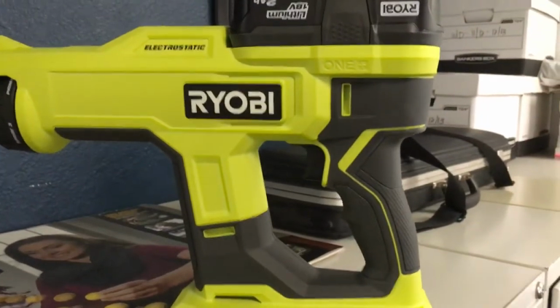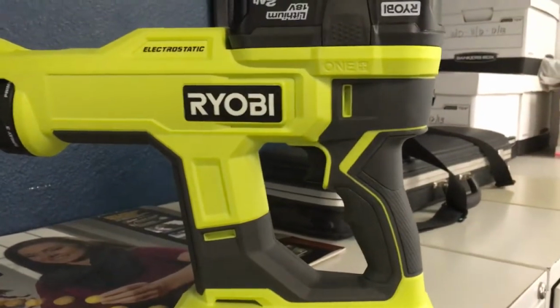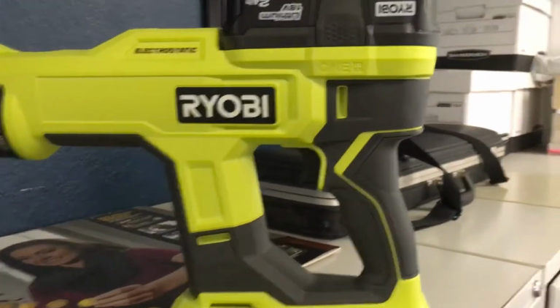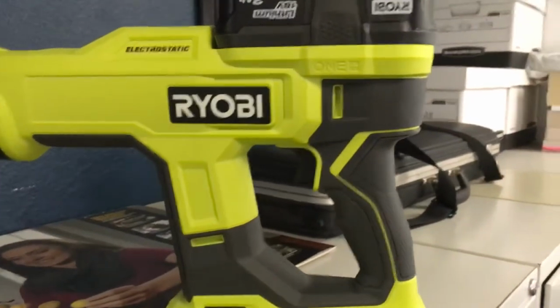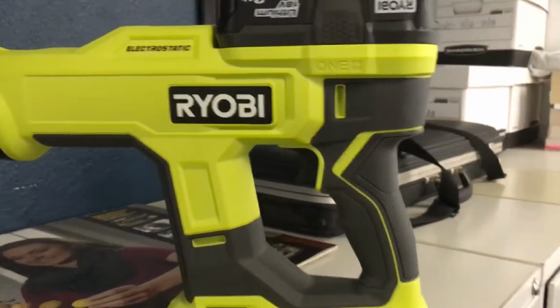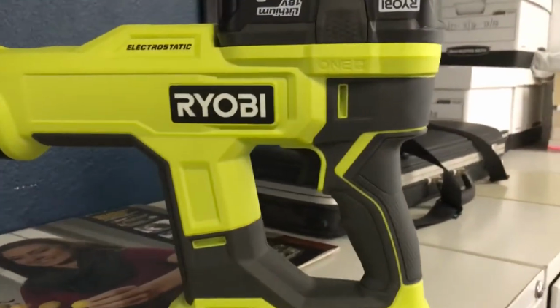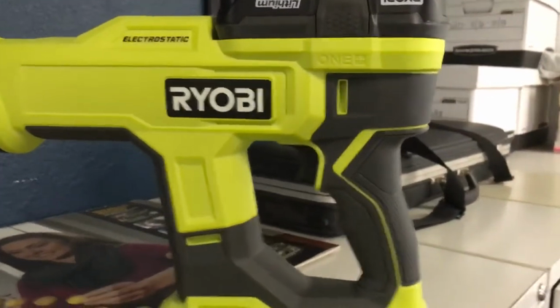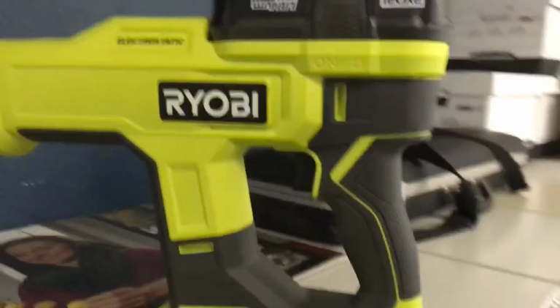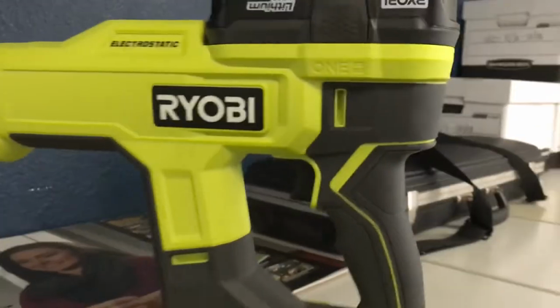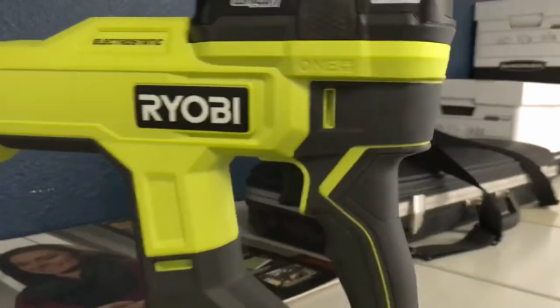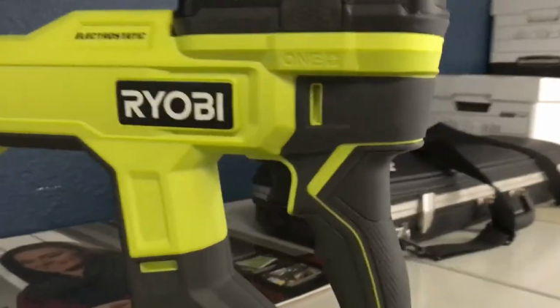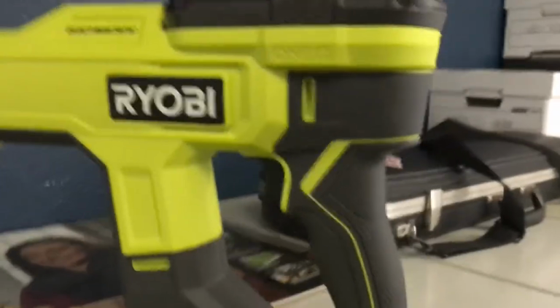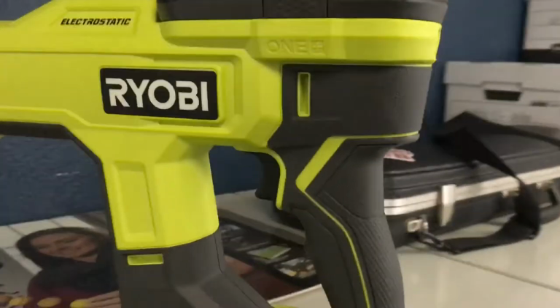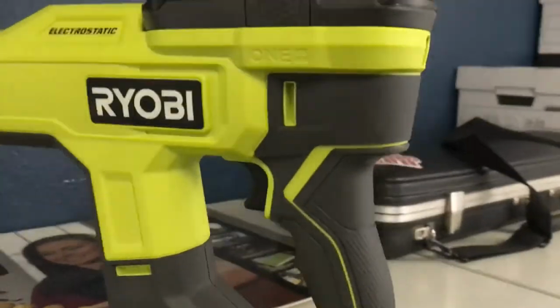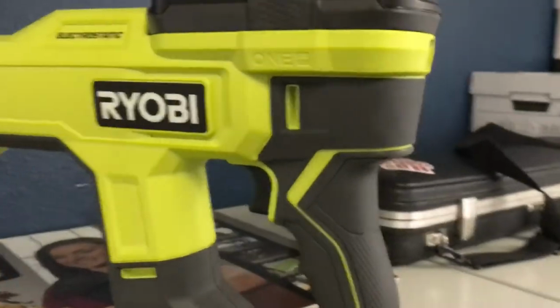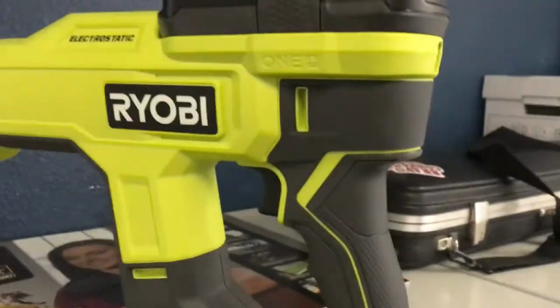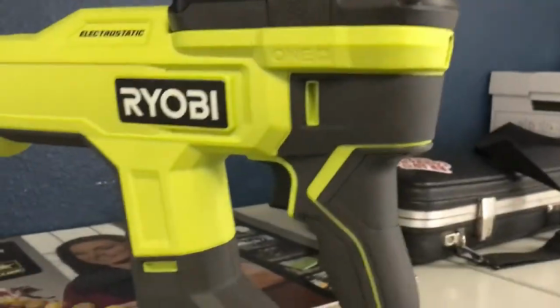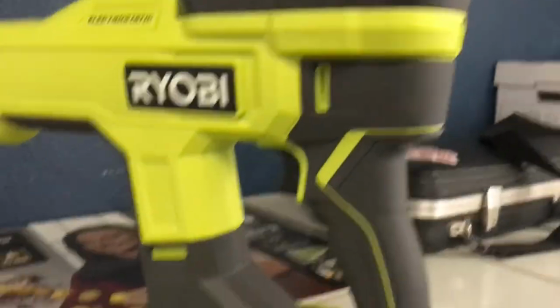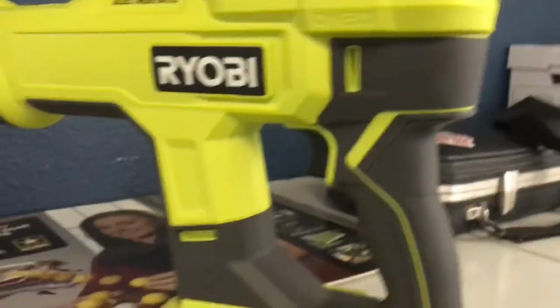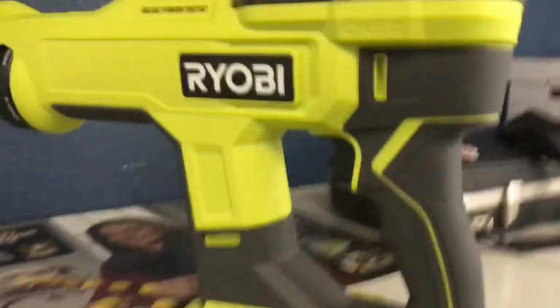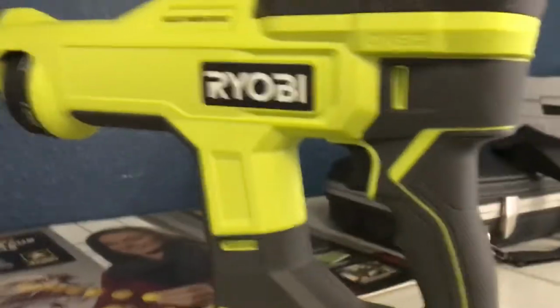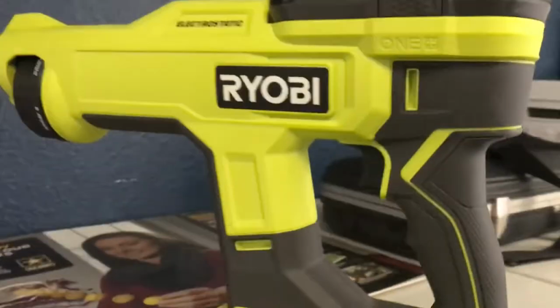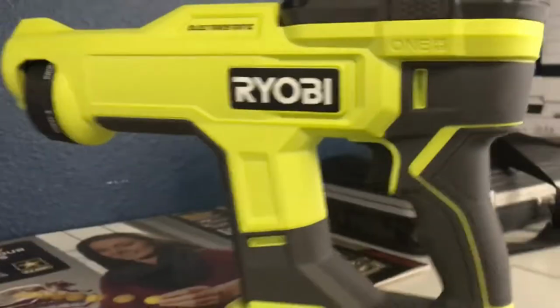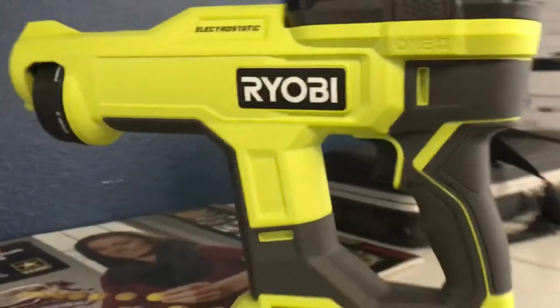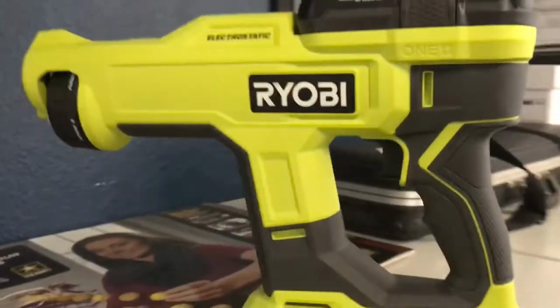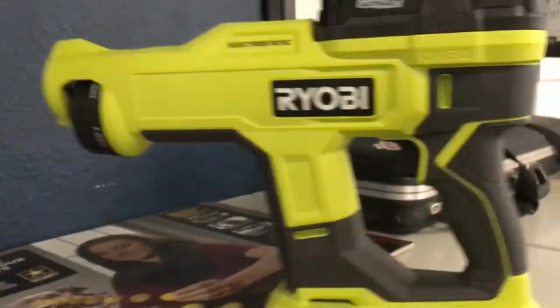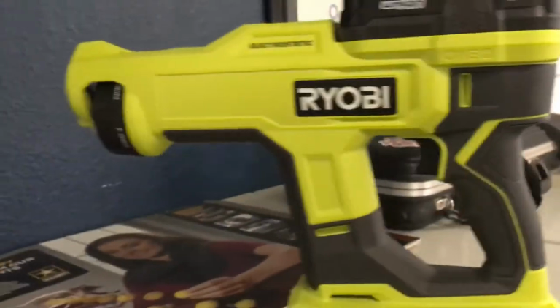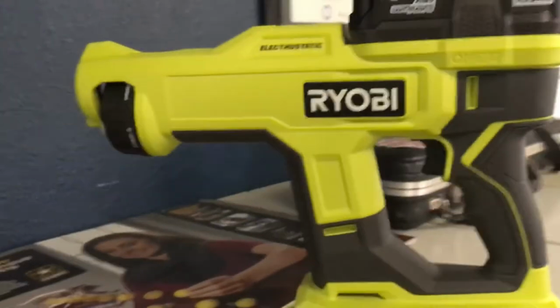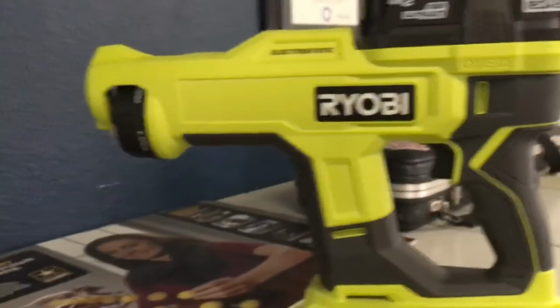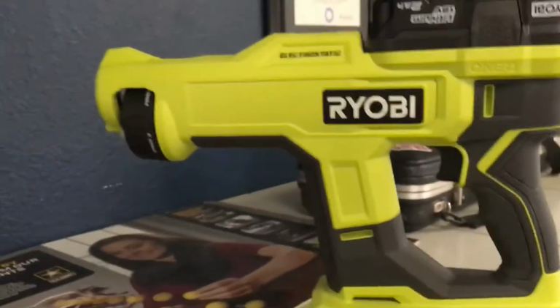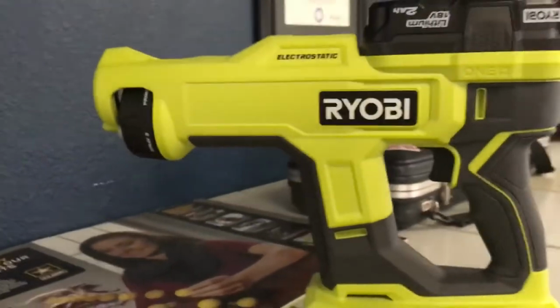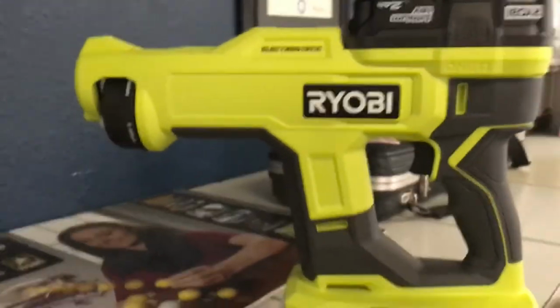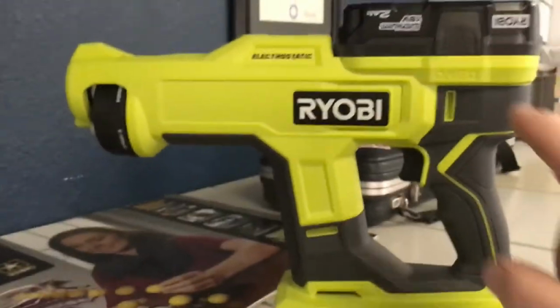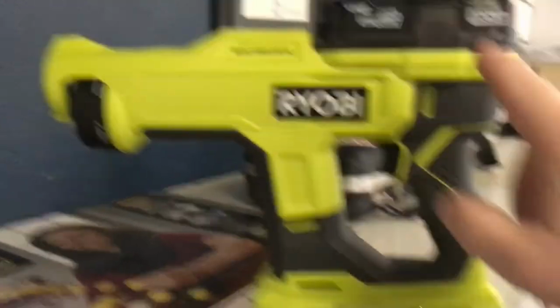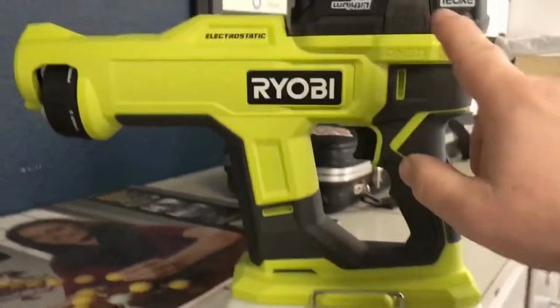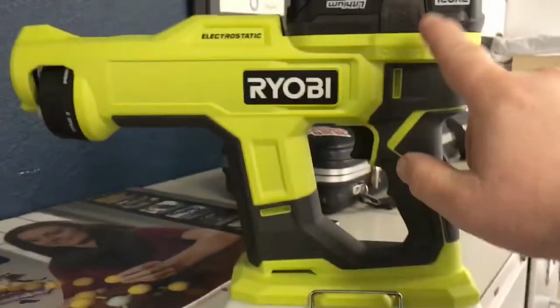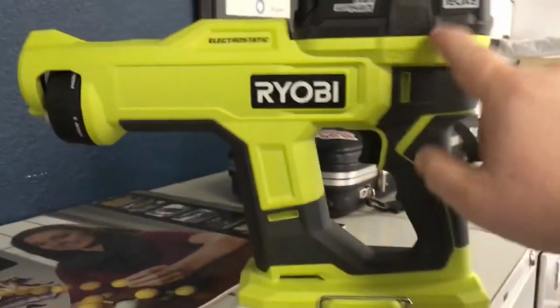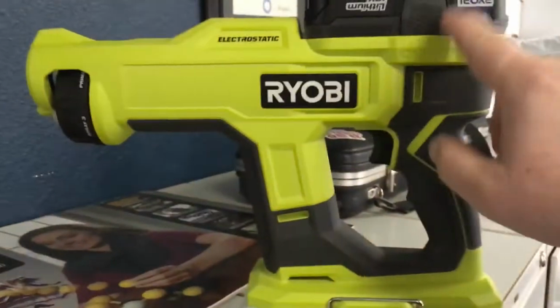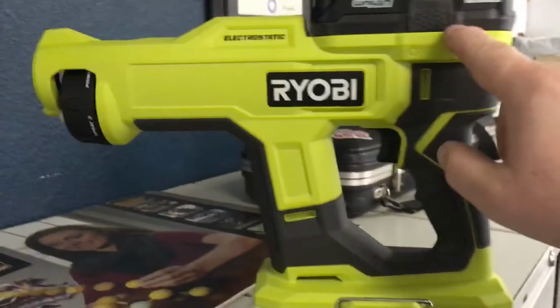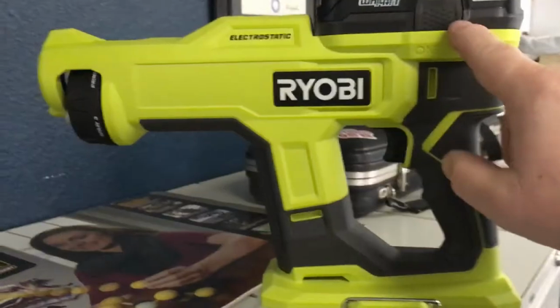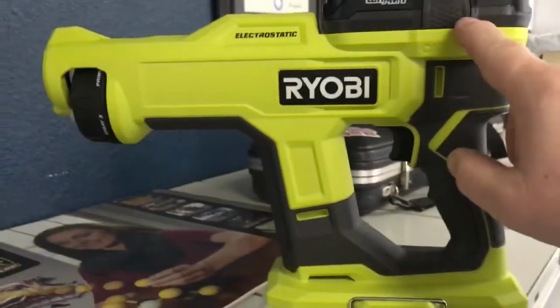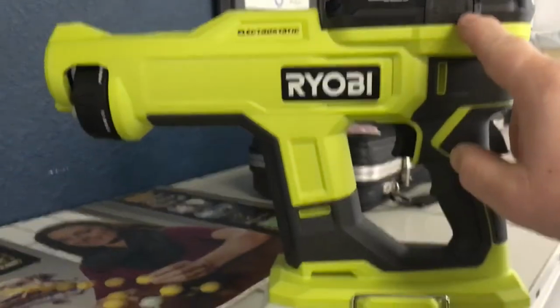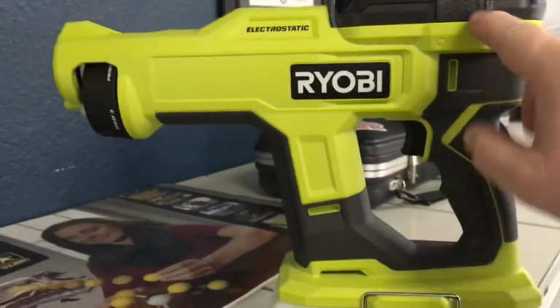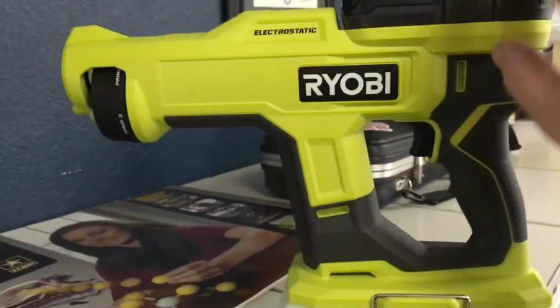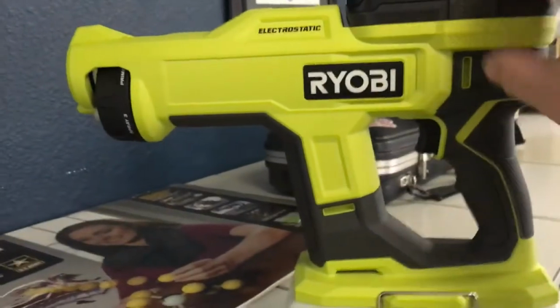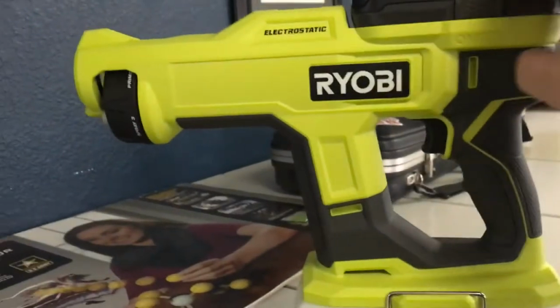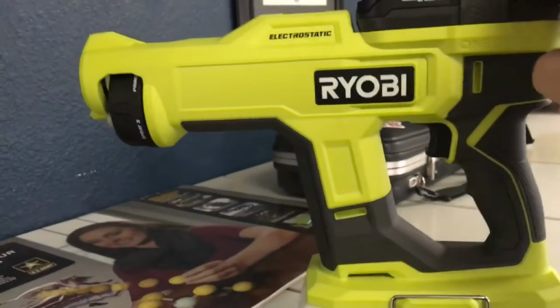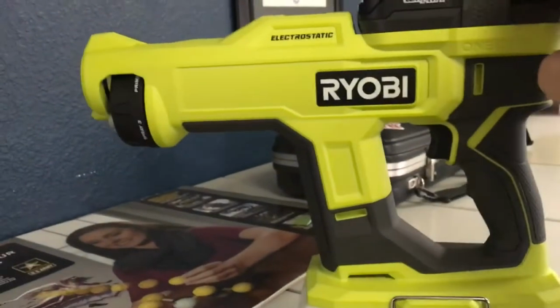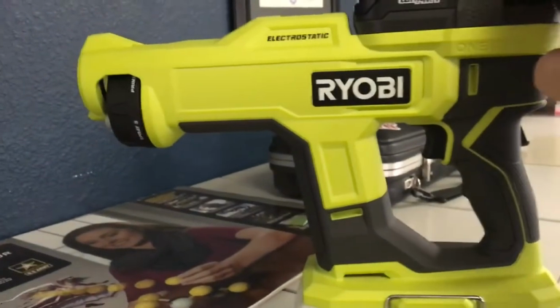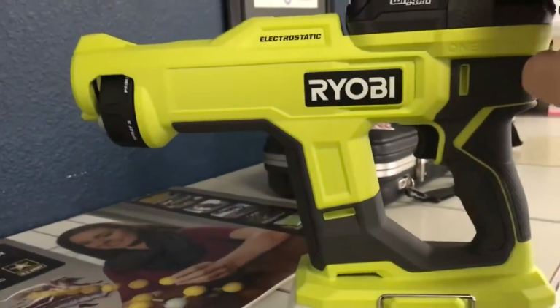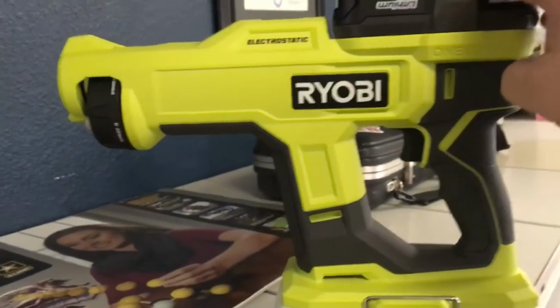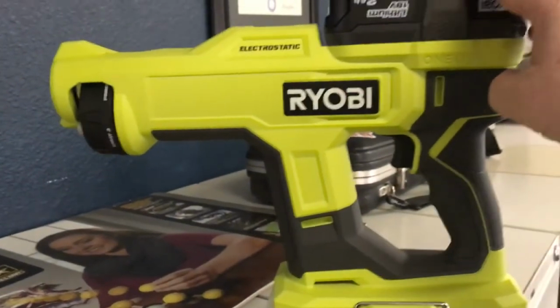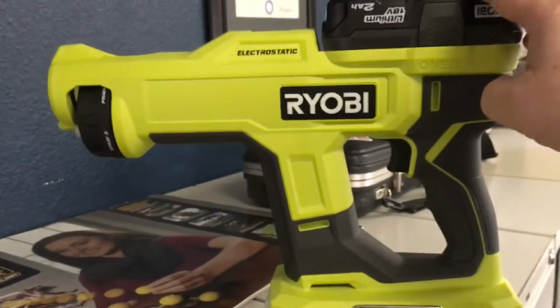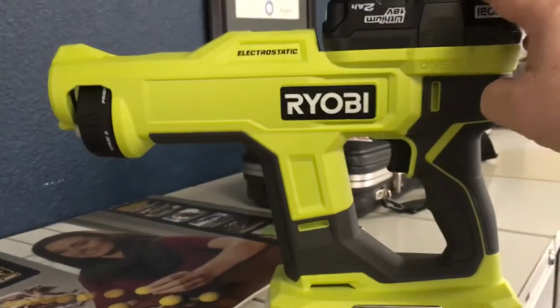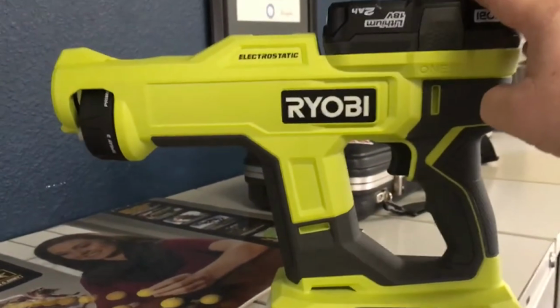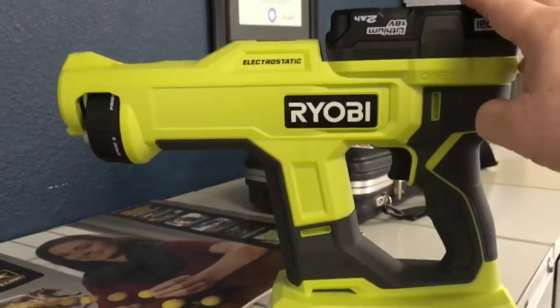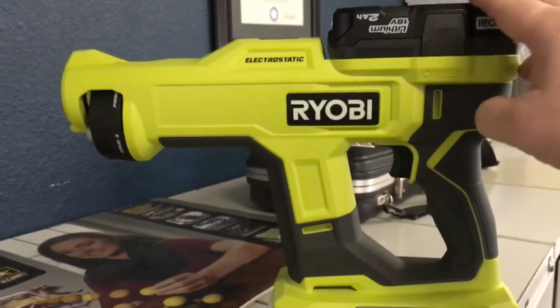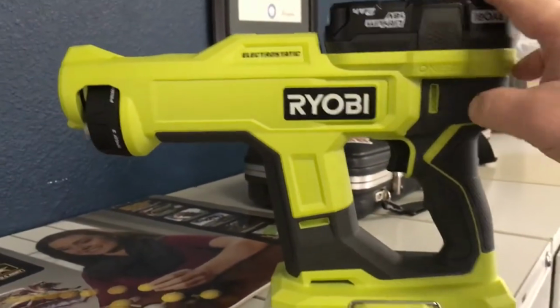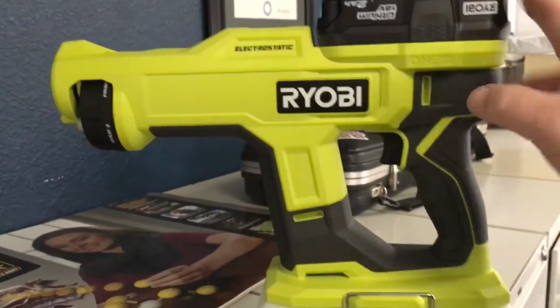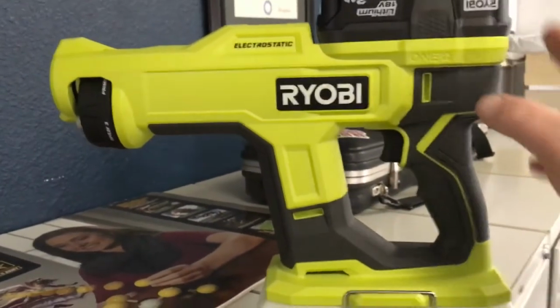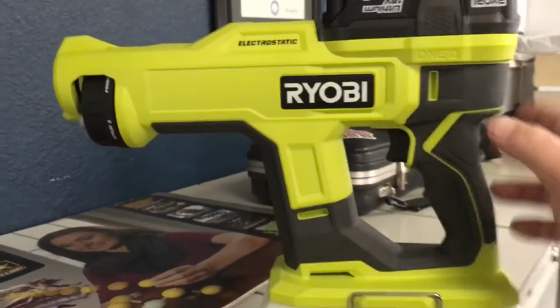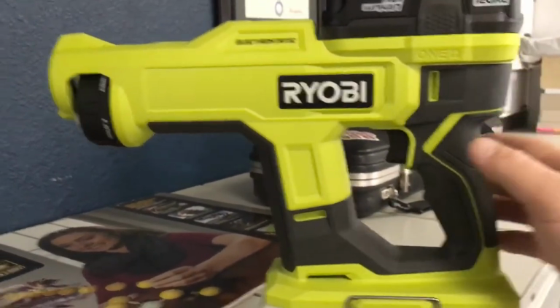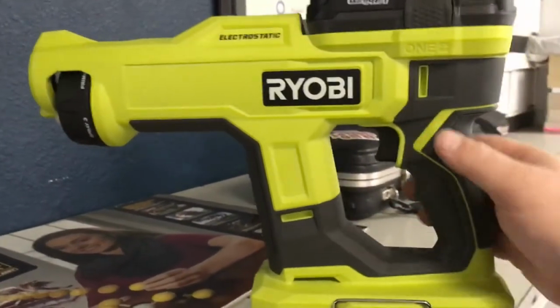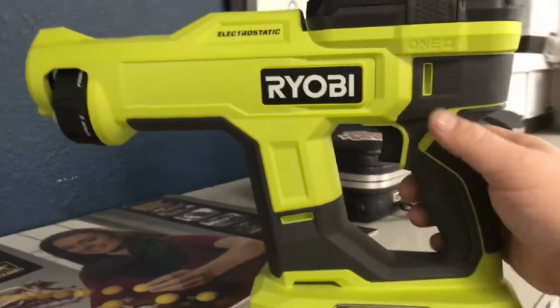Hey, it's Dave here with Master German Auto Removal. I want to take just a minute to look at our Ryobi's new handheld electrostatic gun.